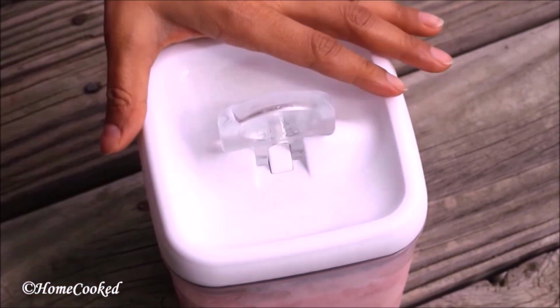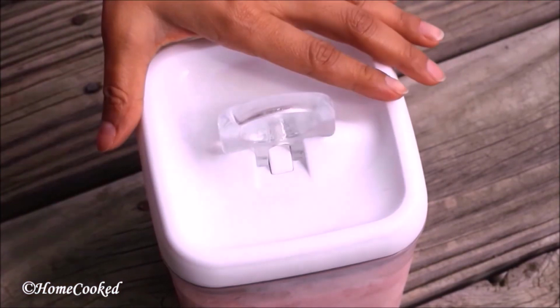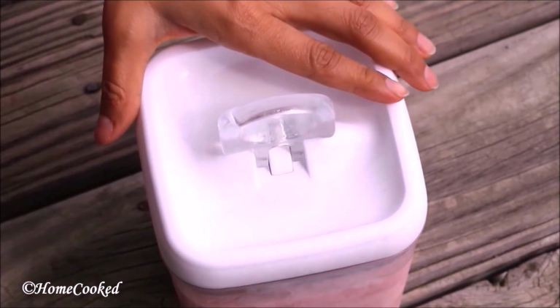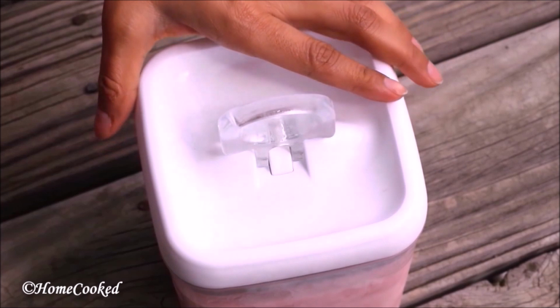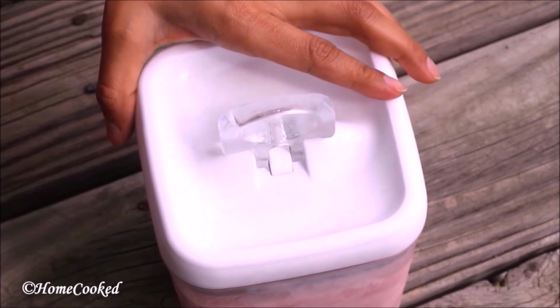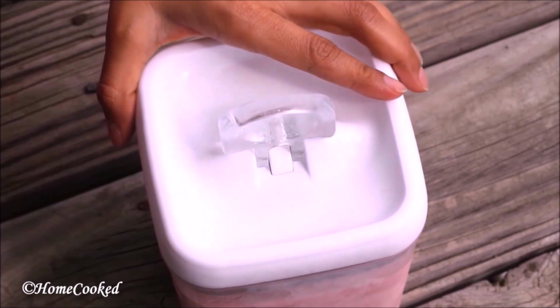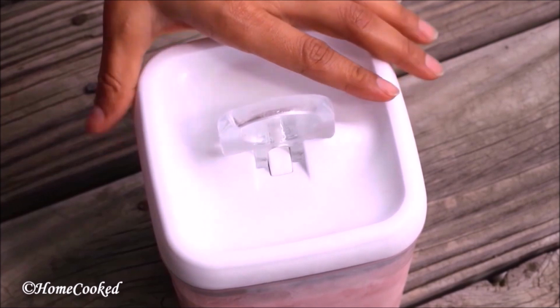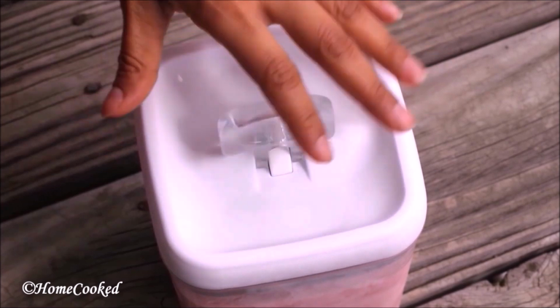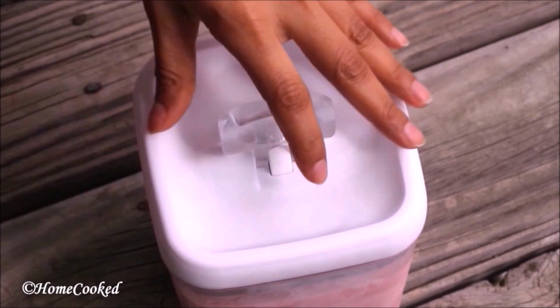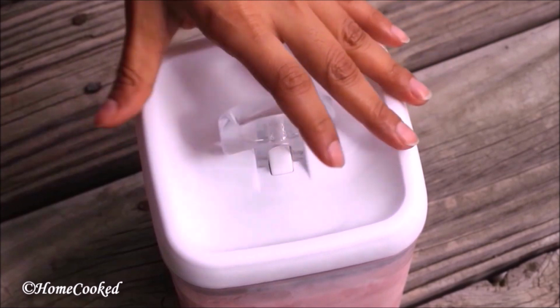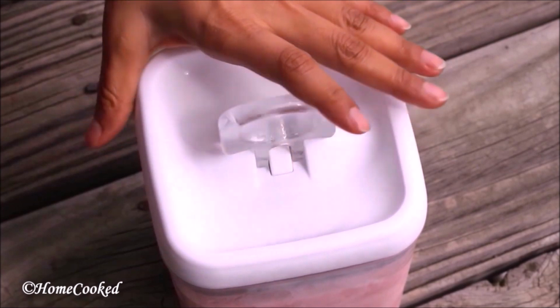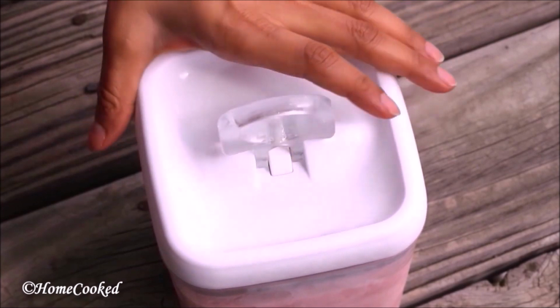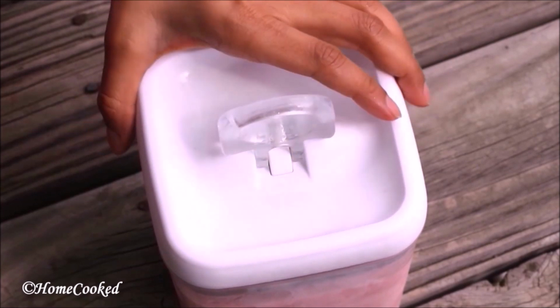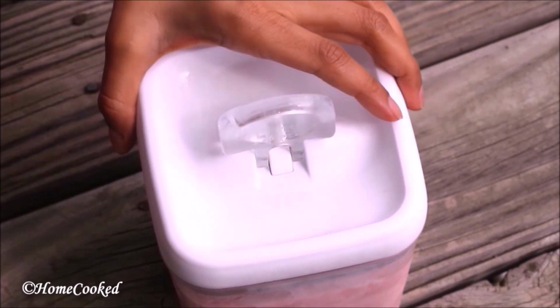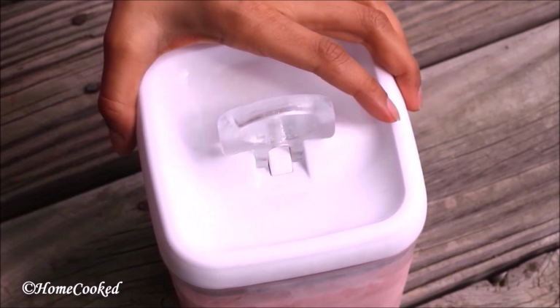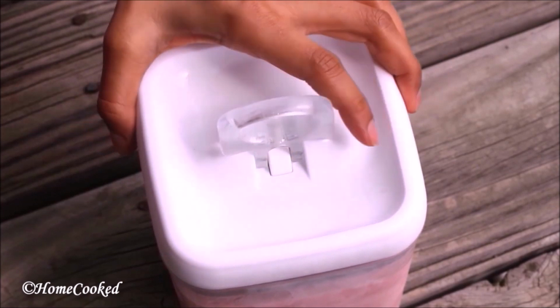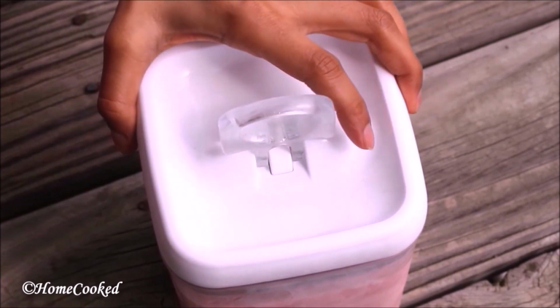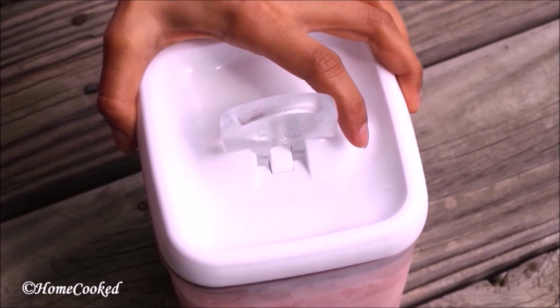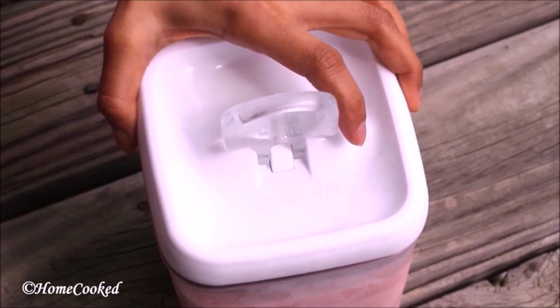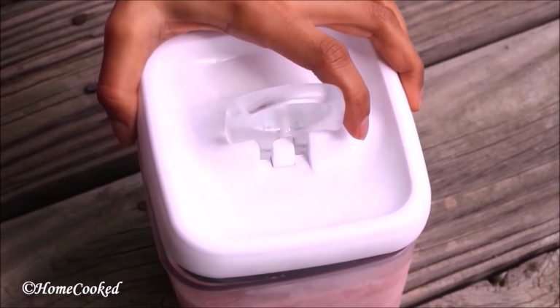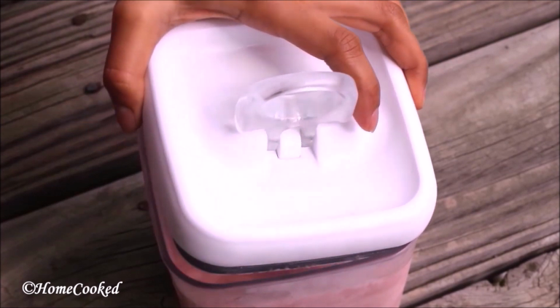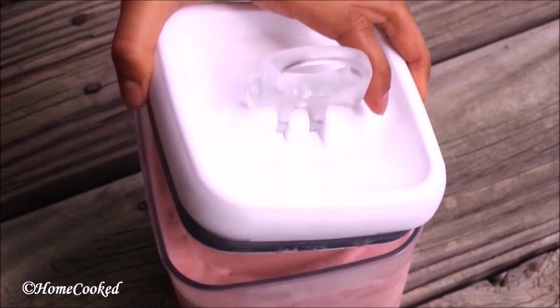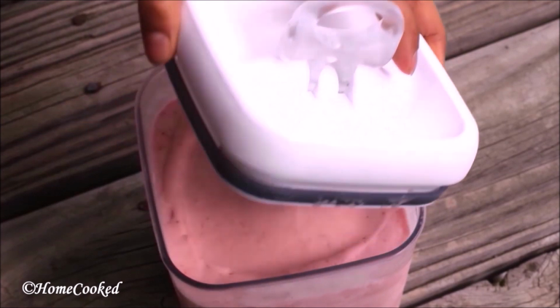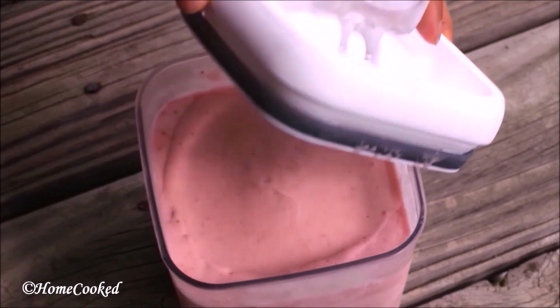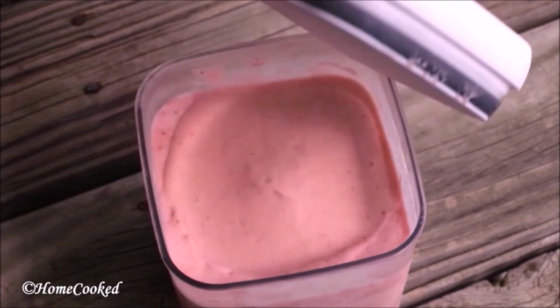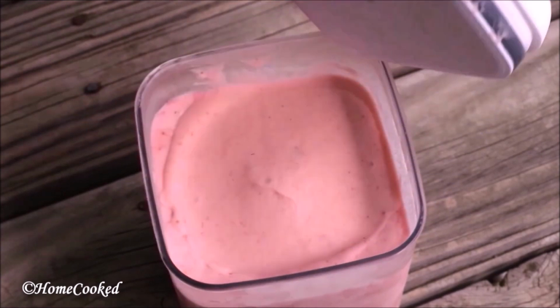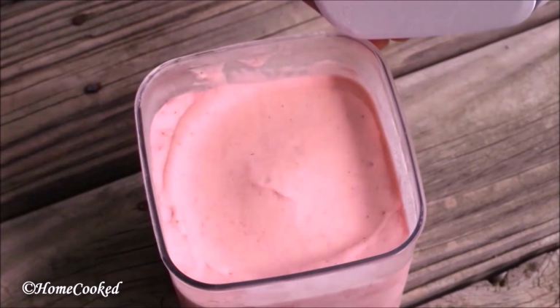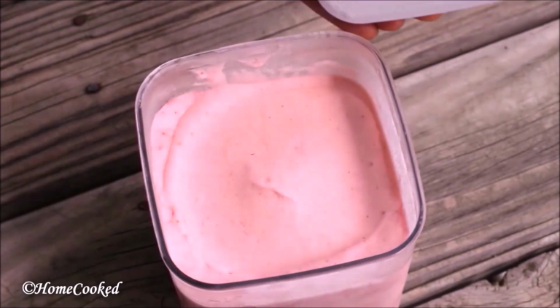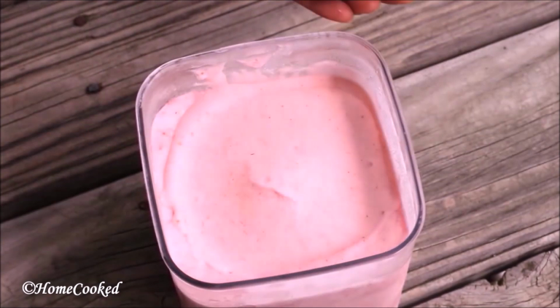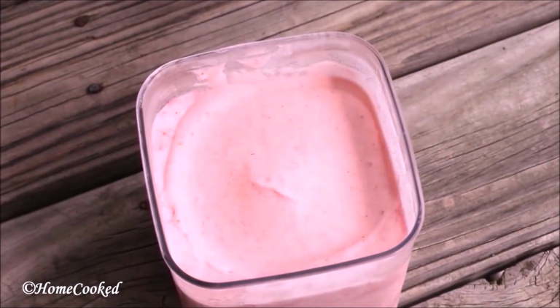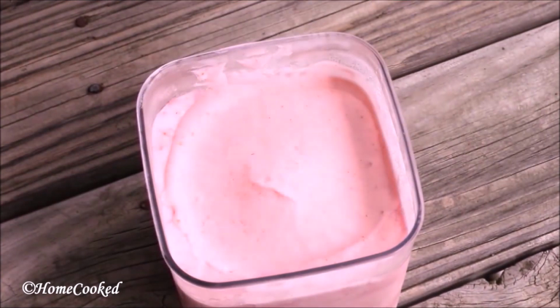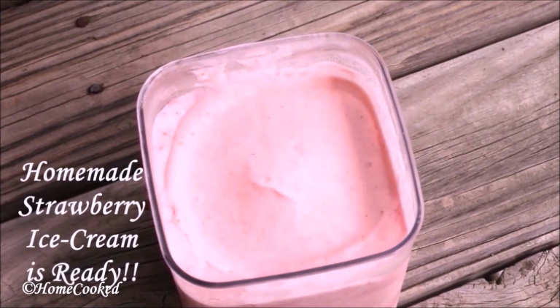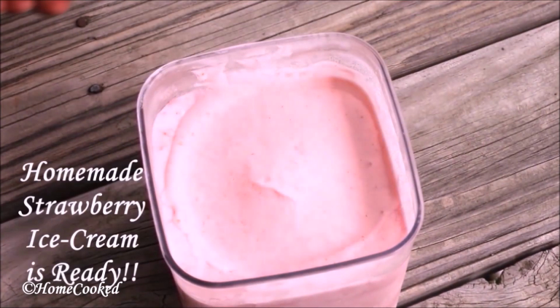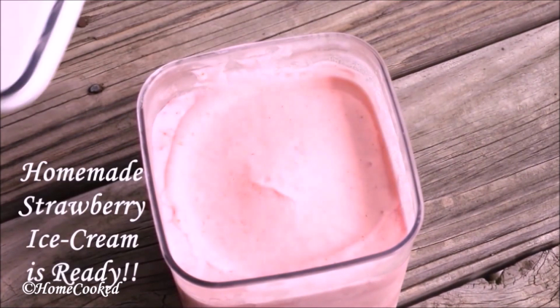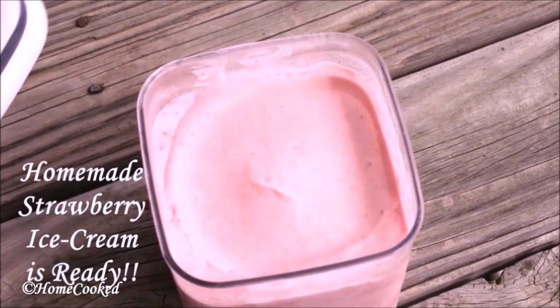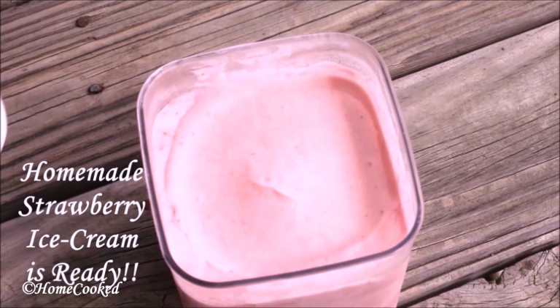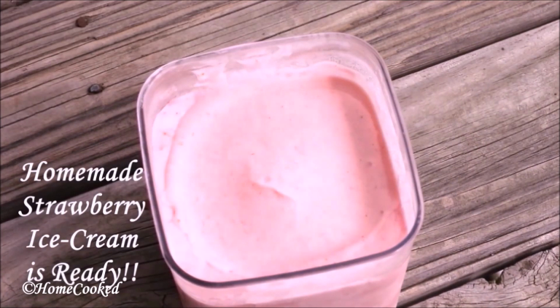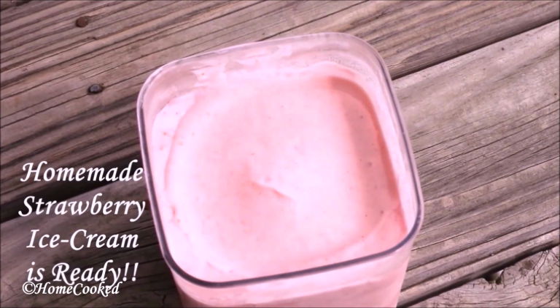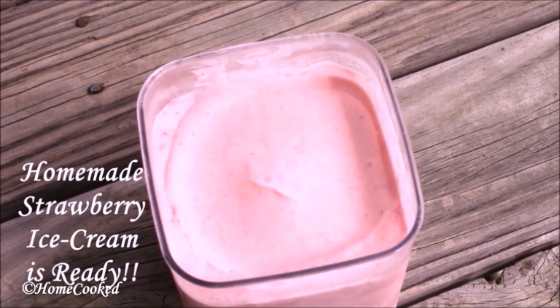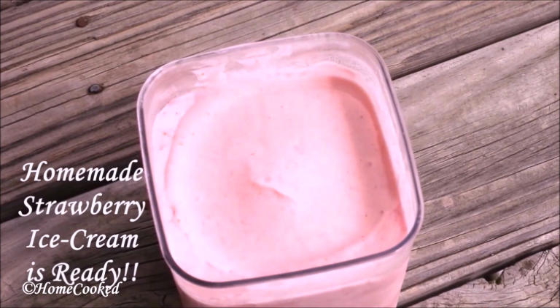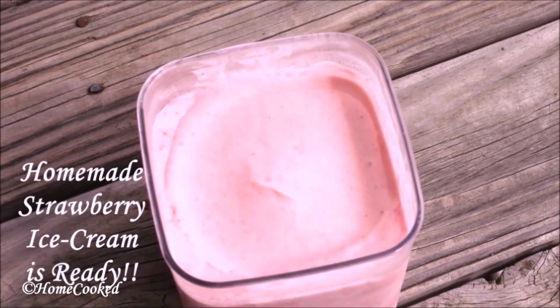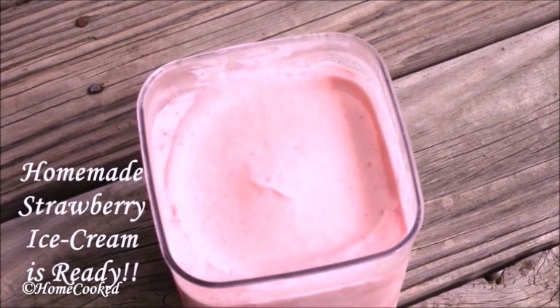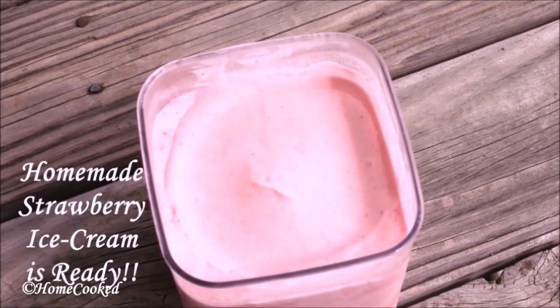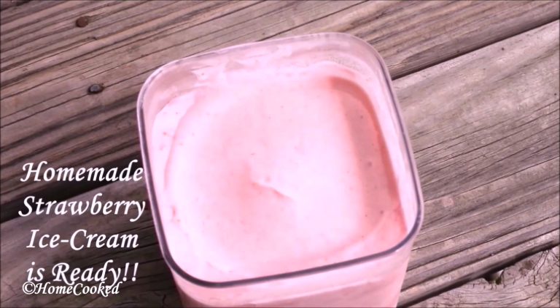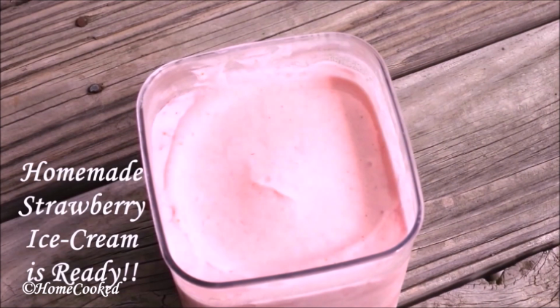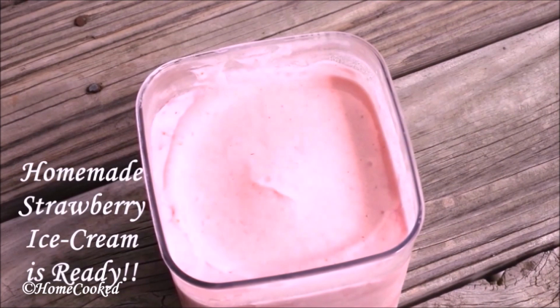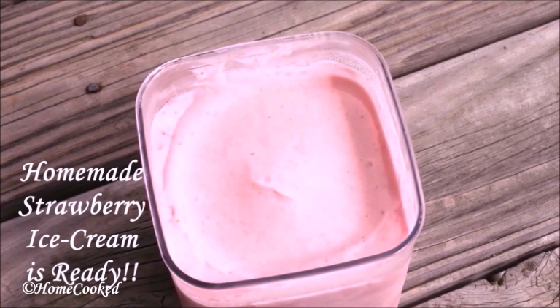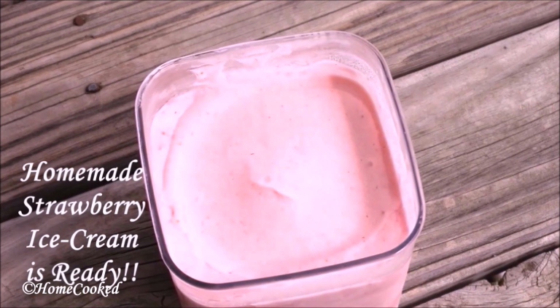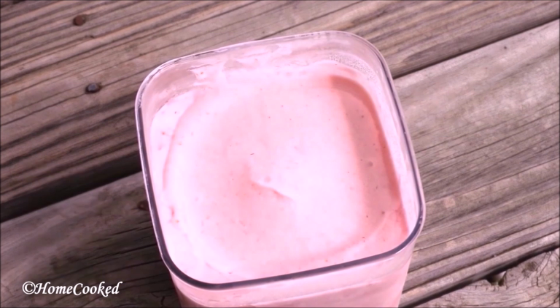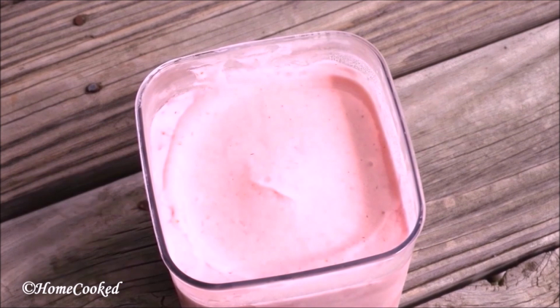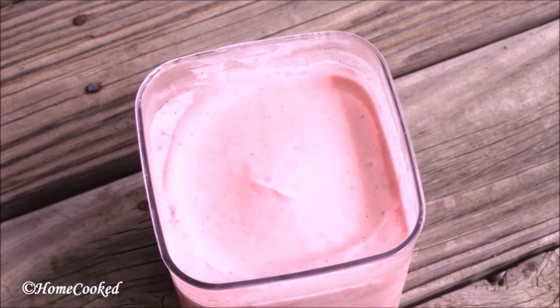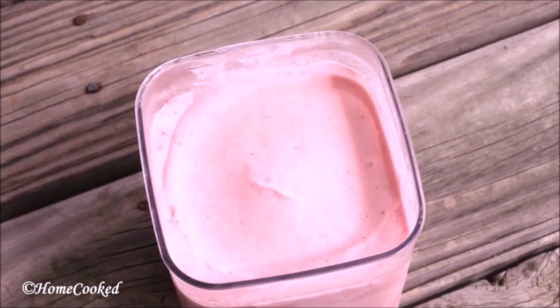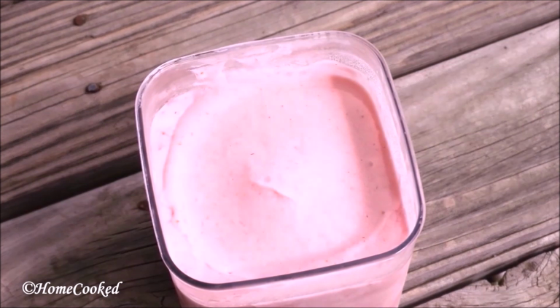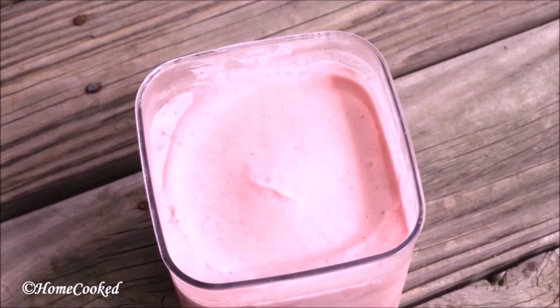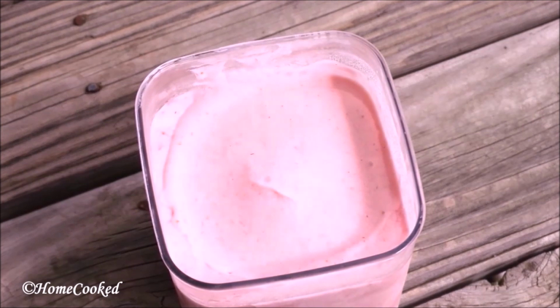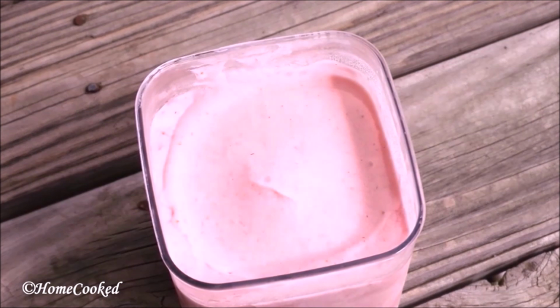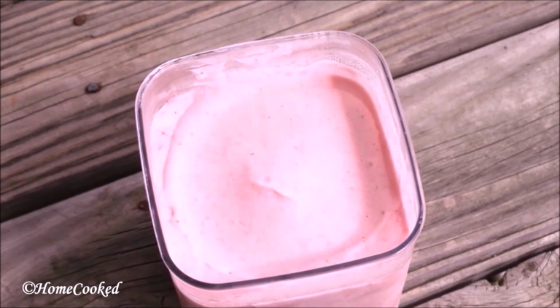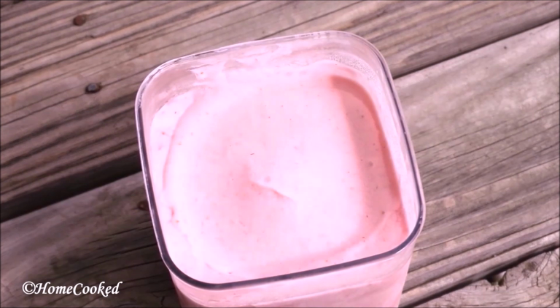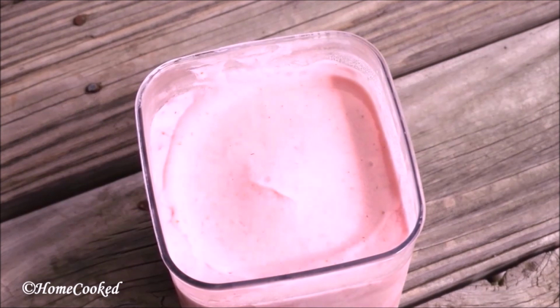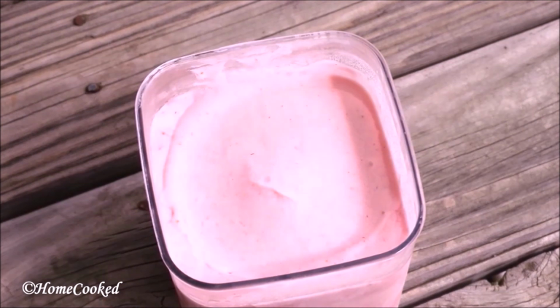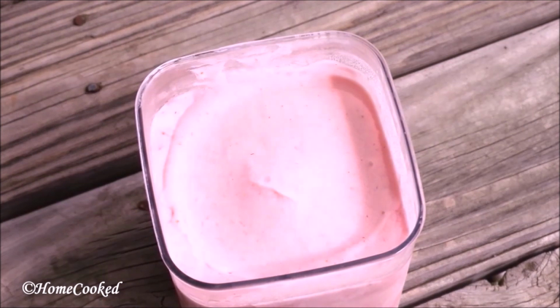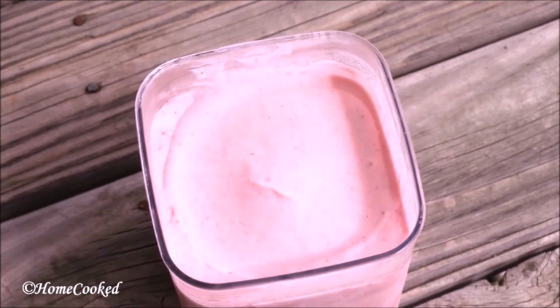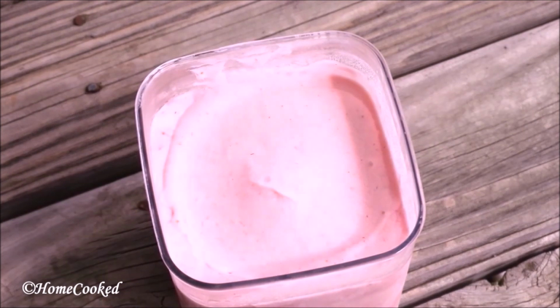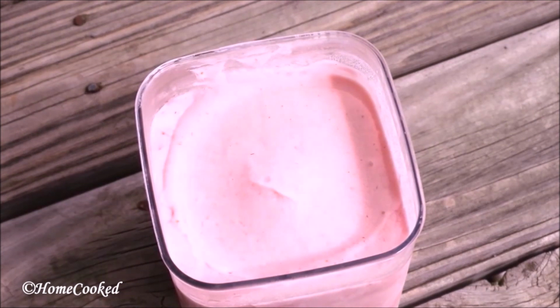Now, the next morning, homemade fresh strawberry ice cream is ready.